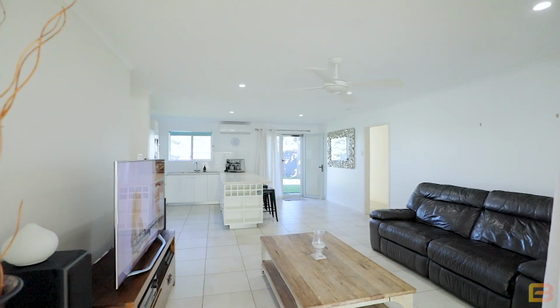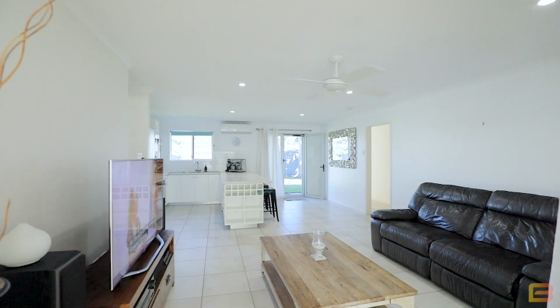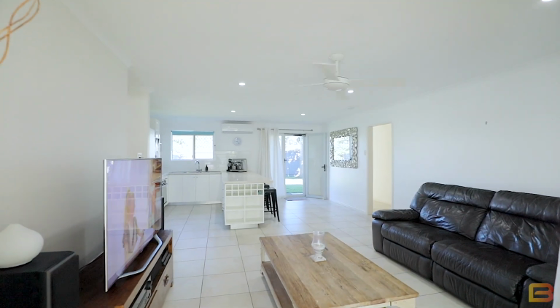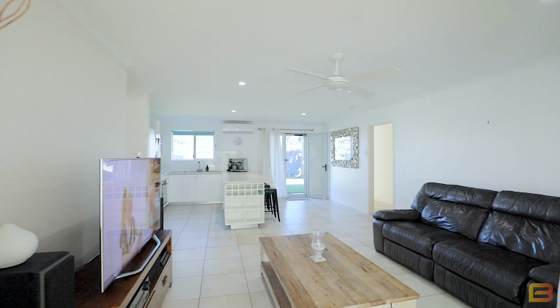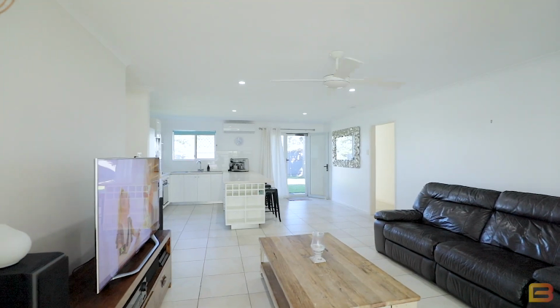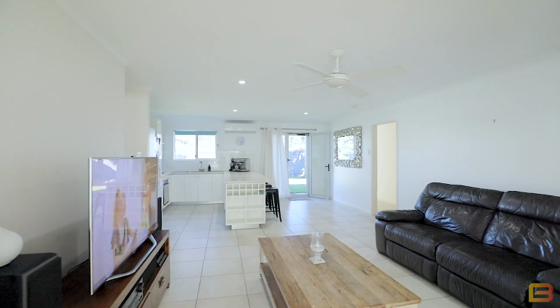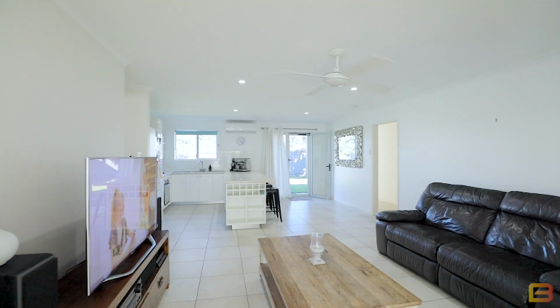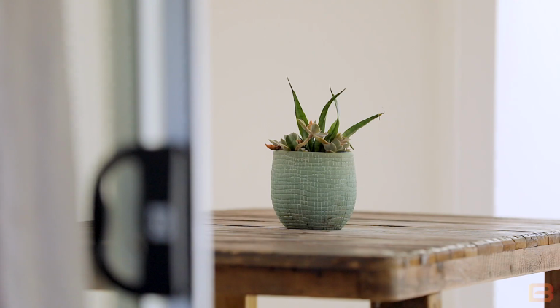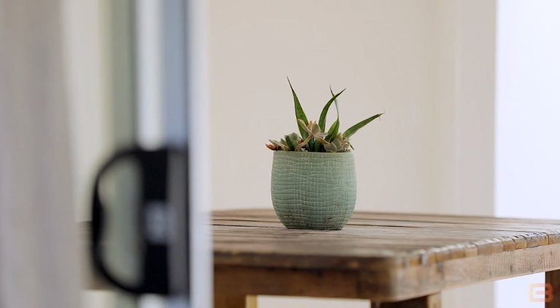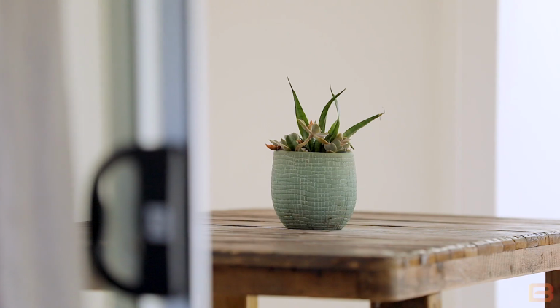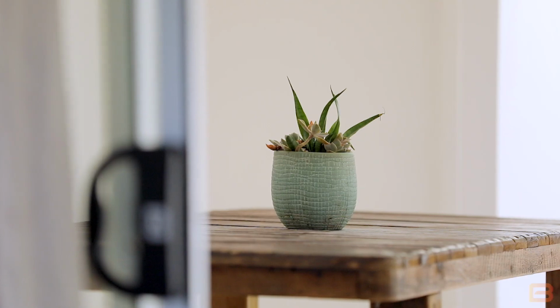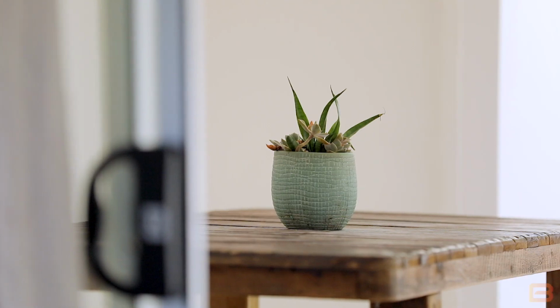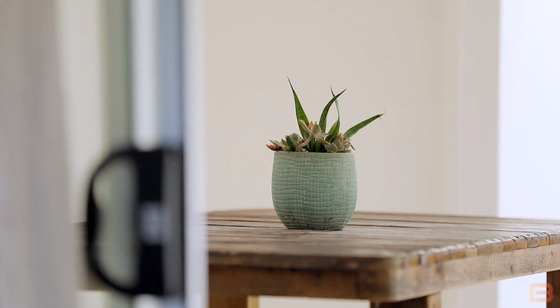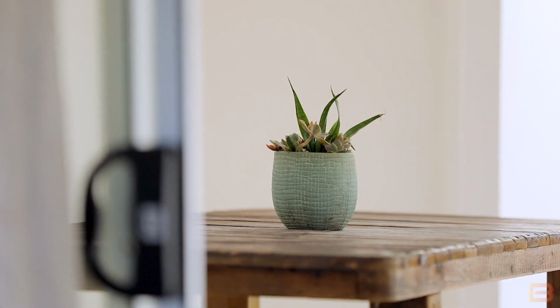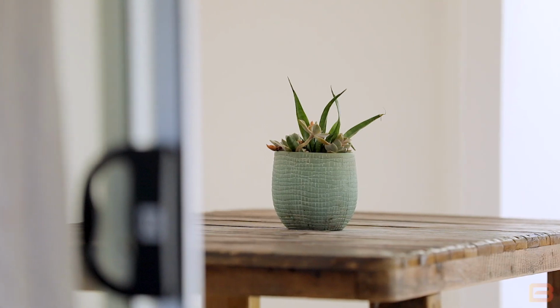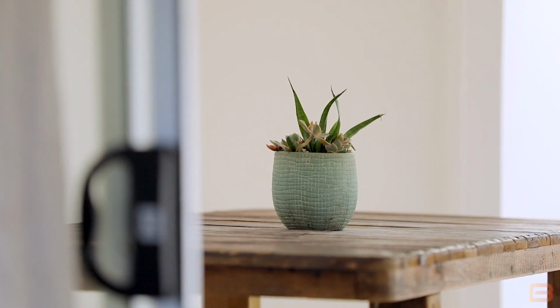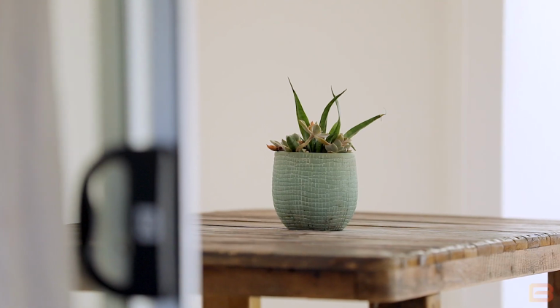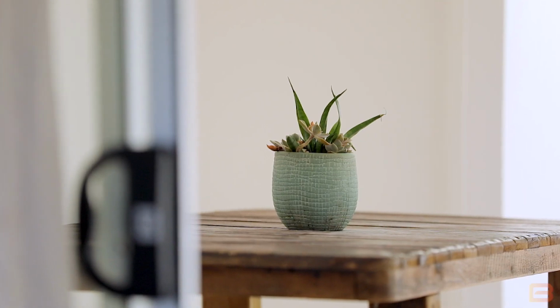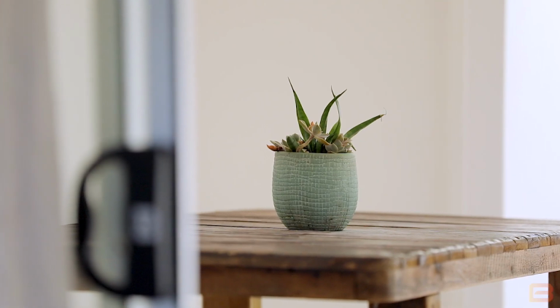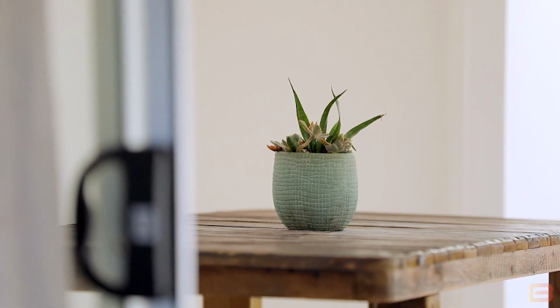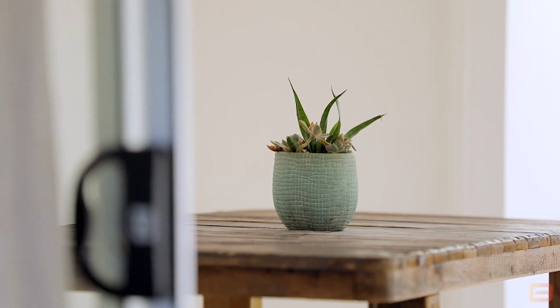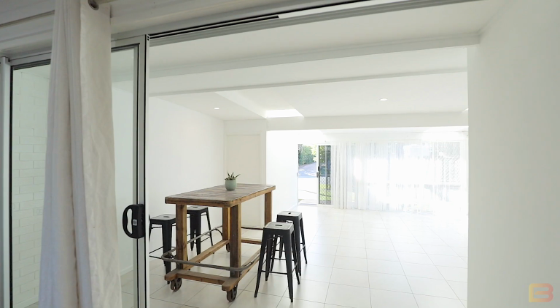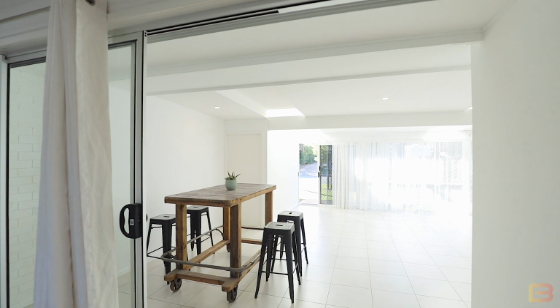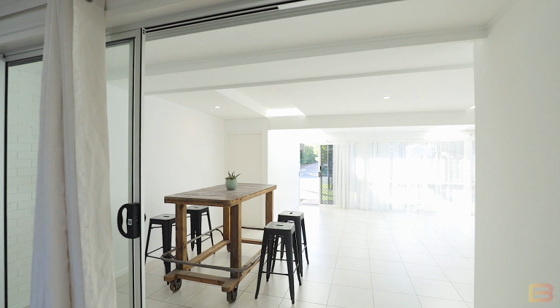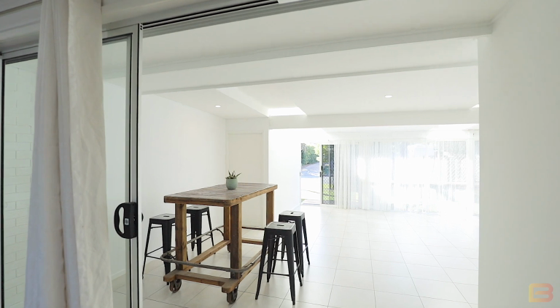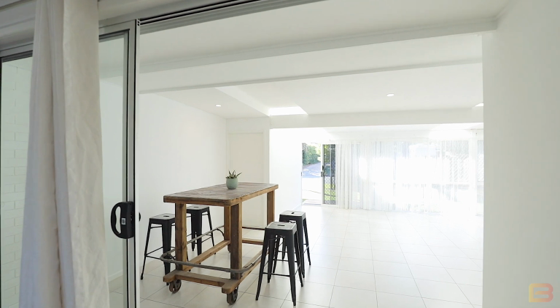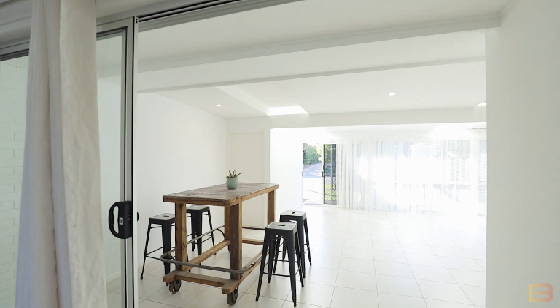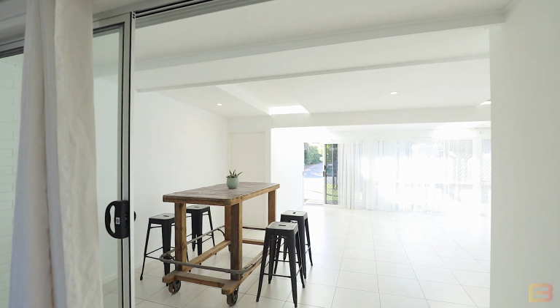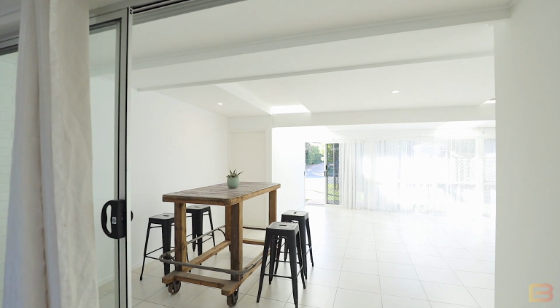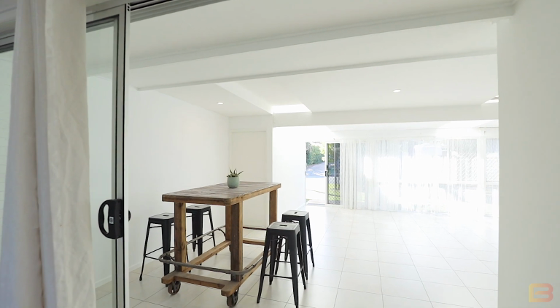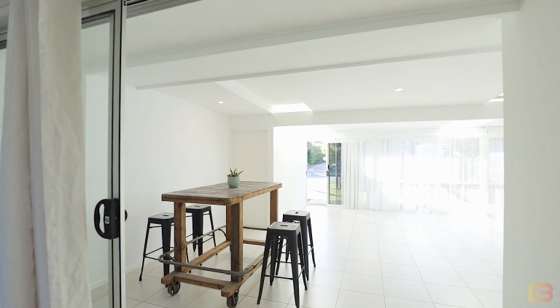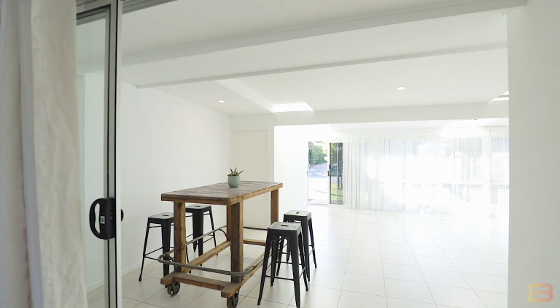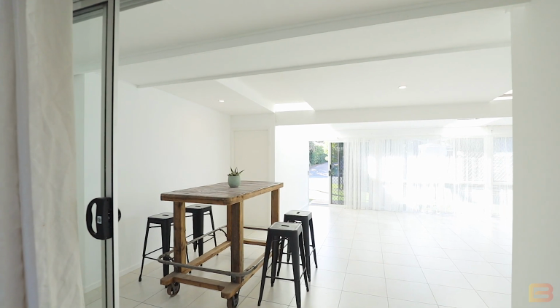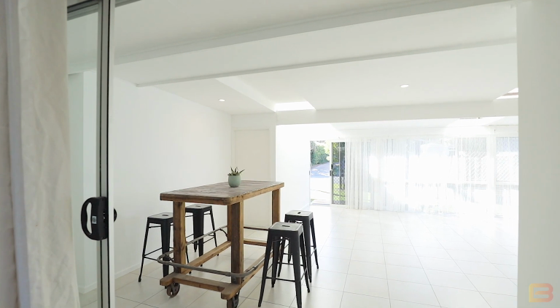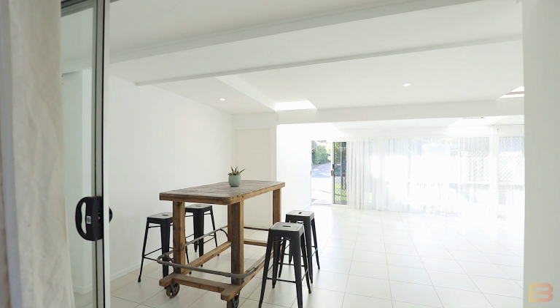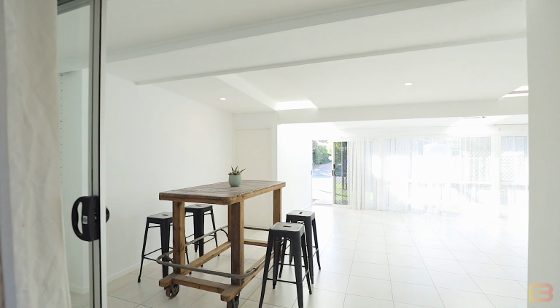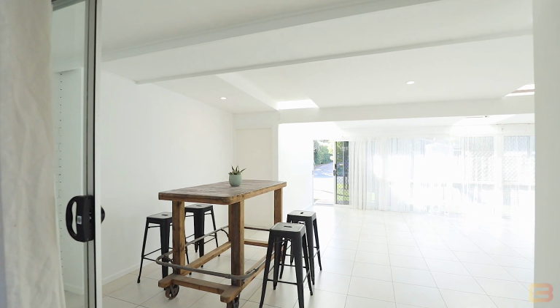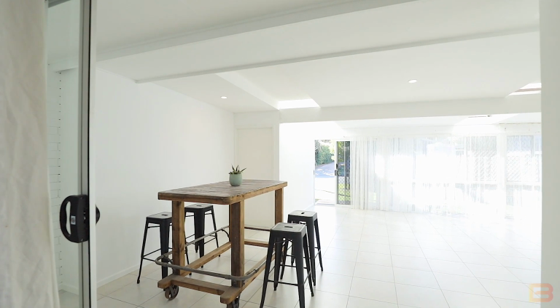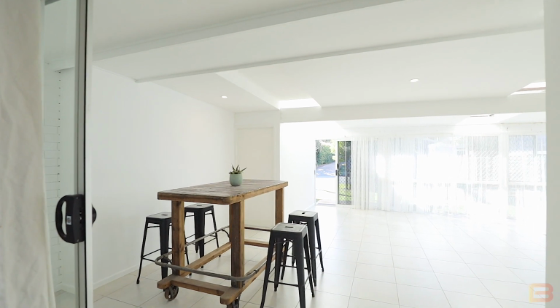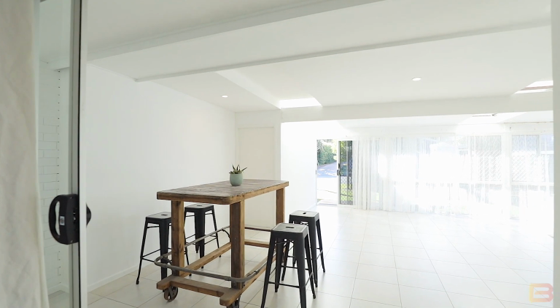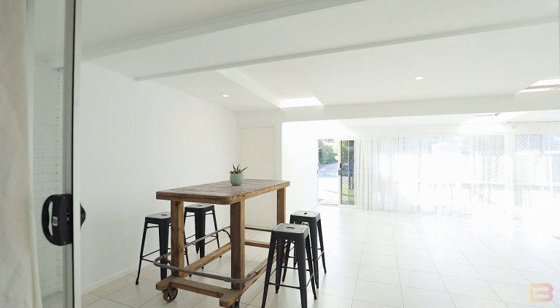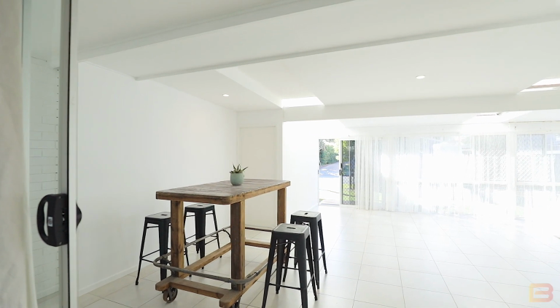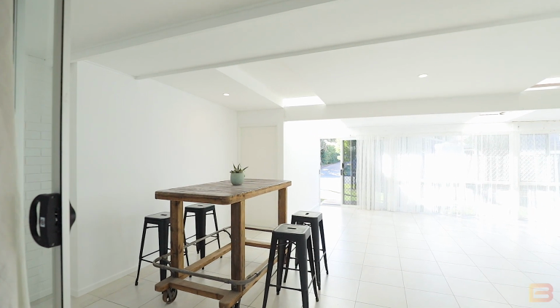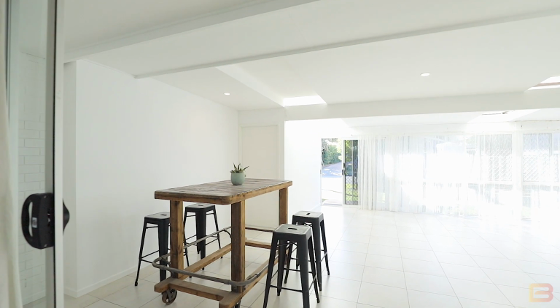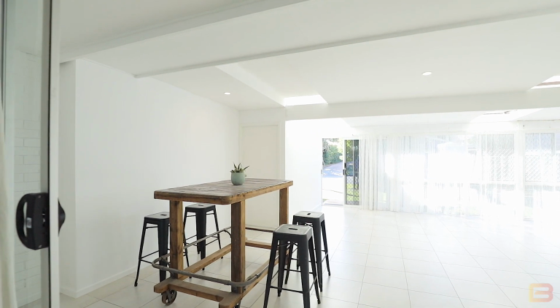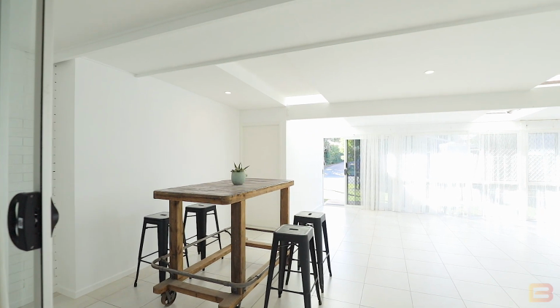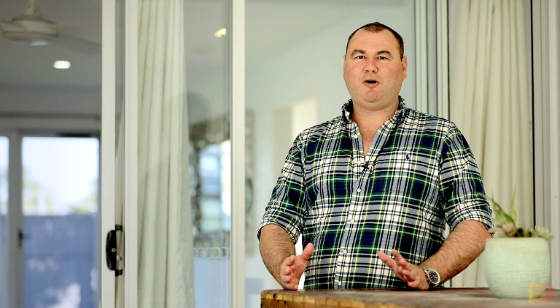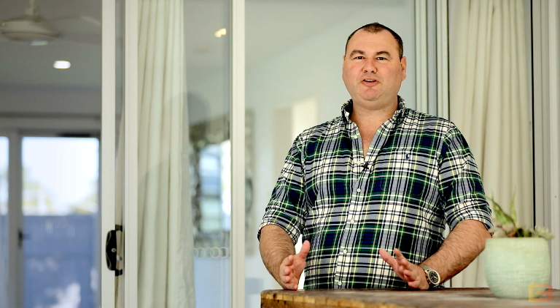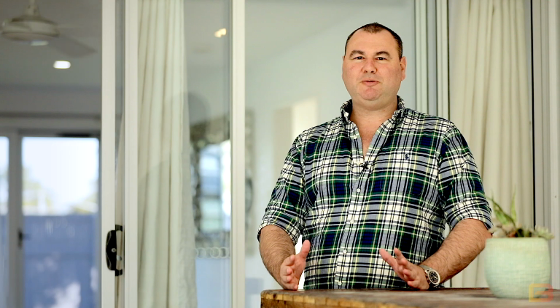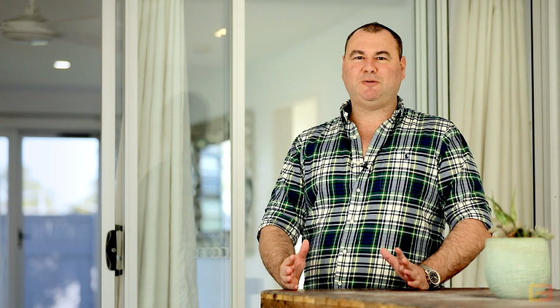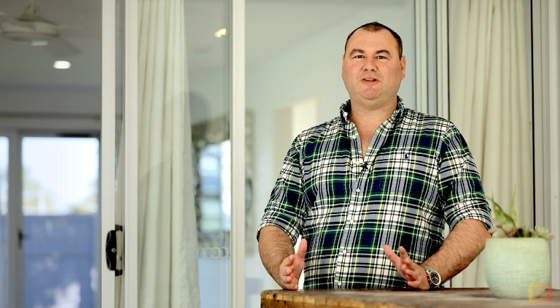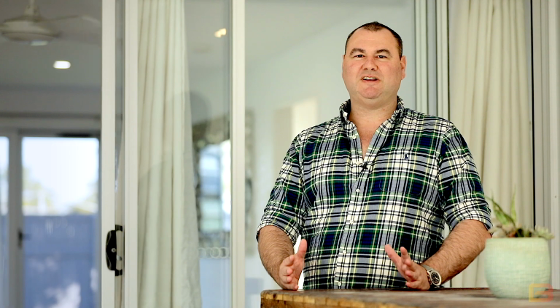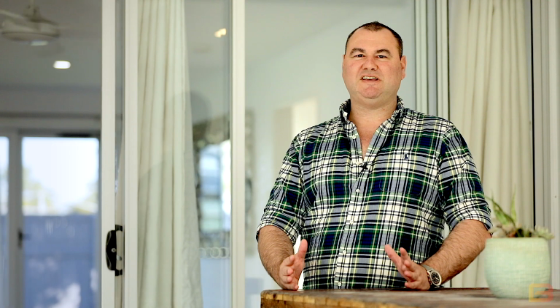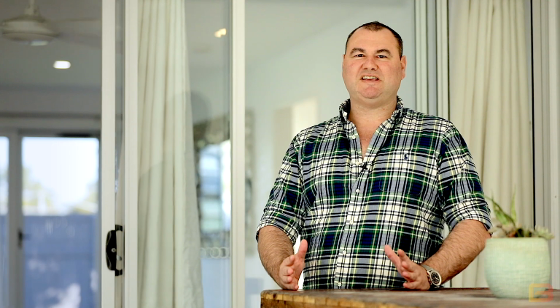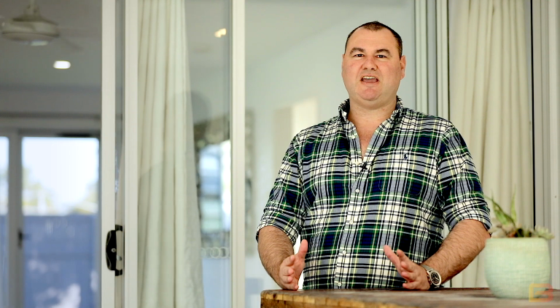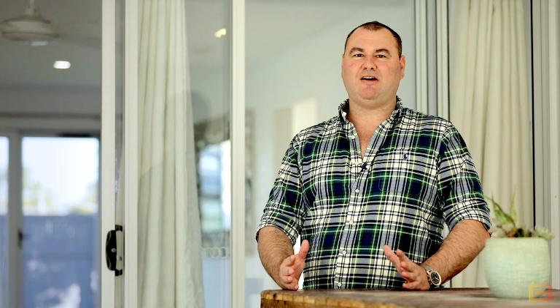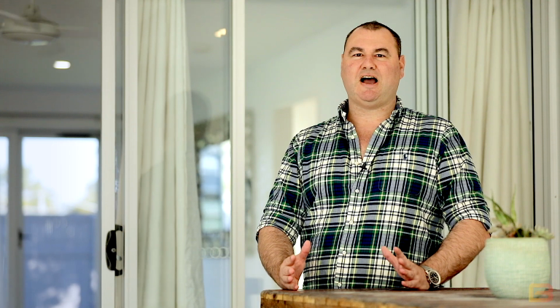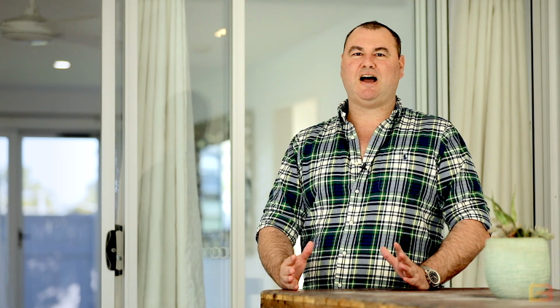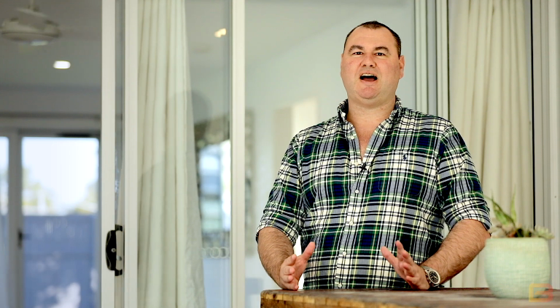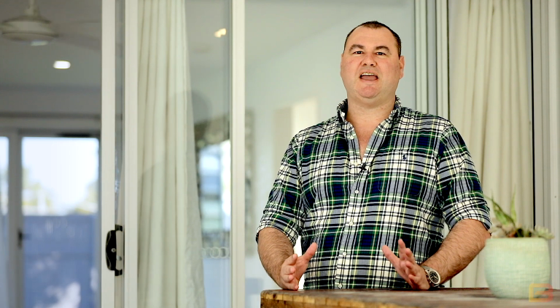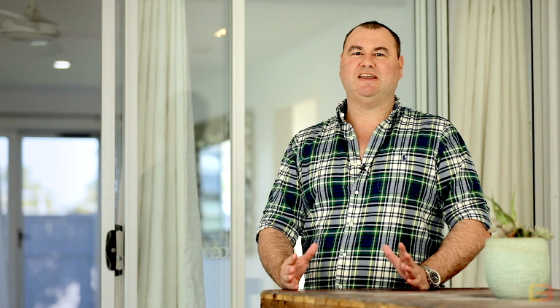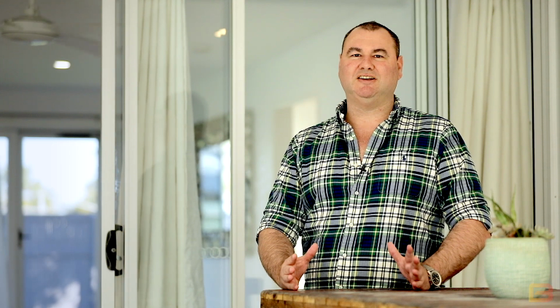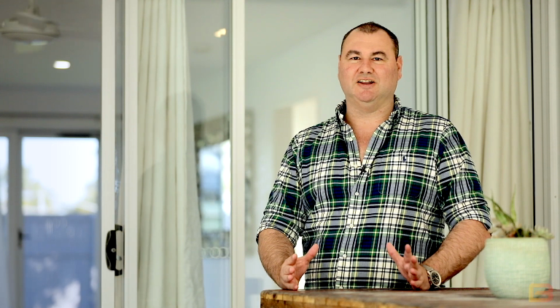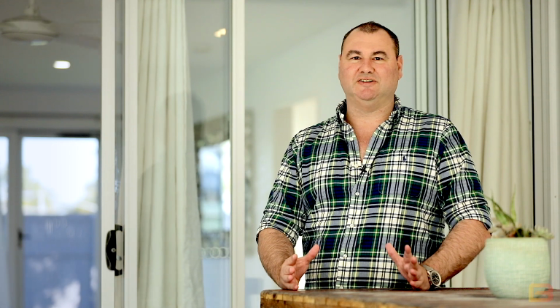As soon as you walk through the front door, you come into this massive open sunroom. The possibilities here are endless.